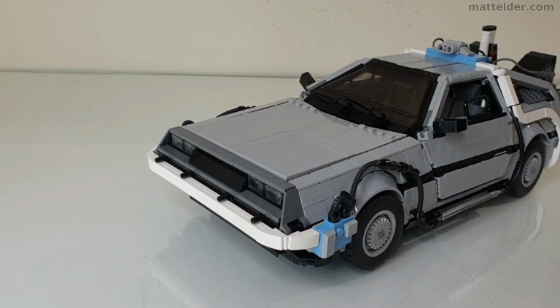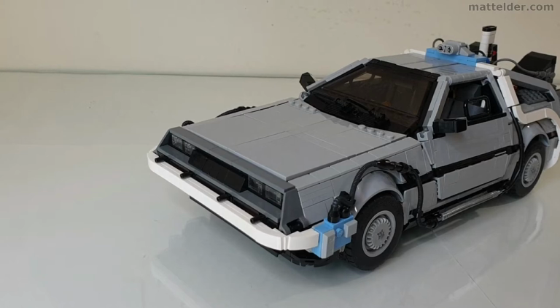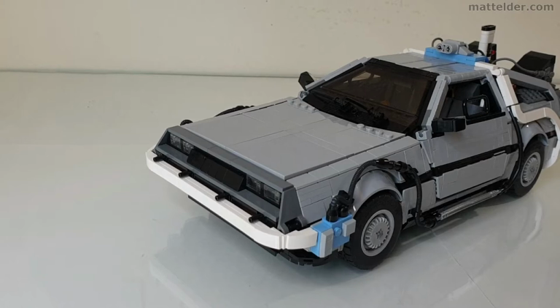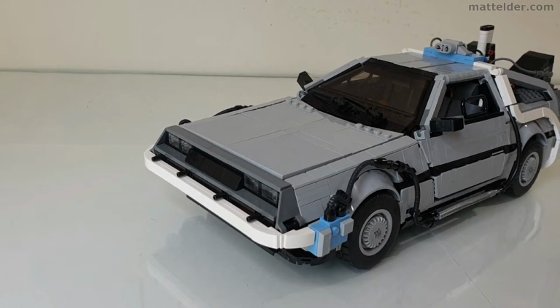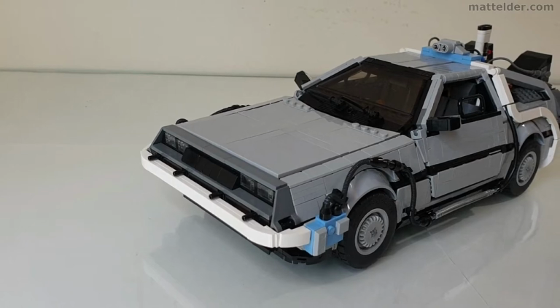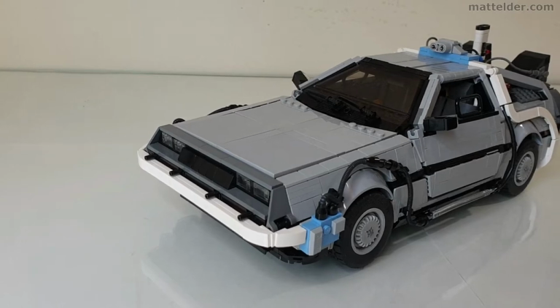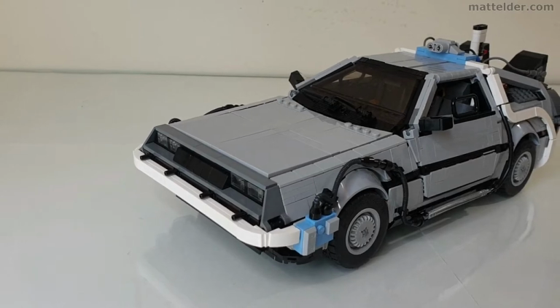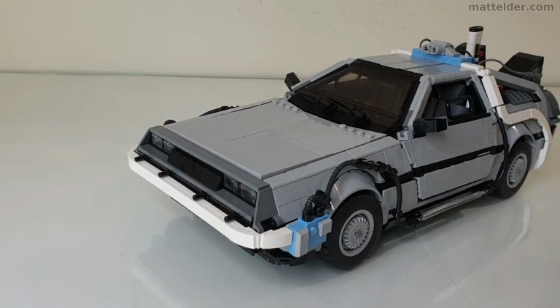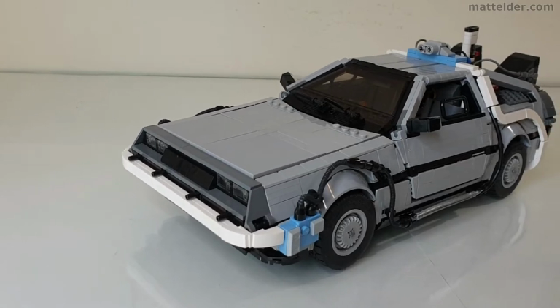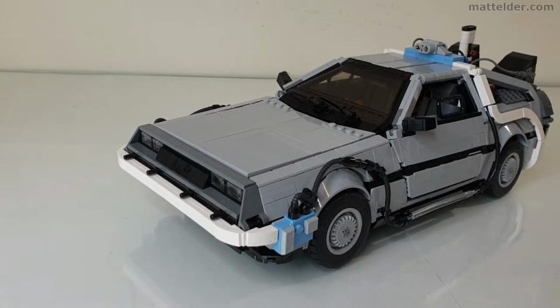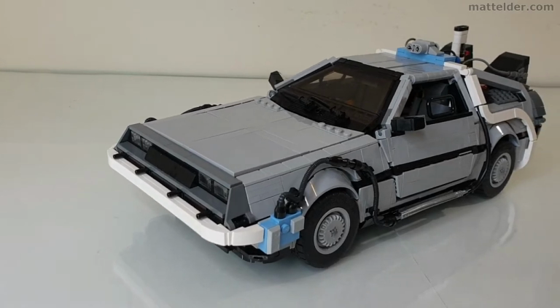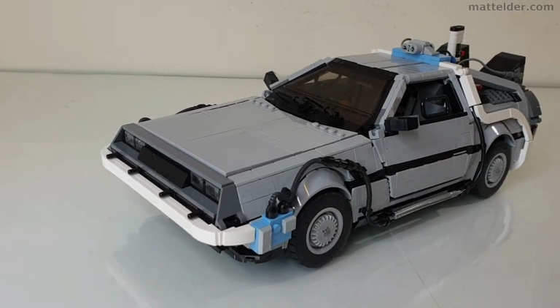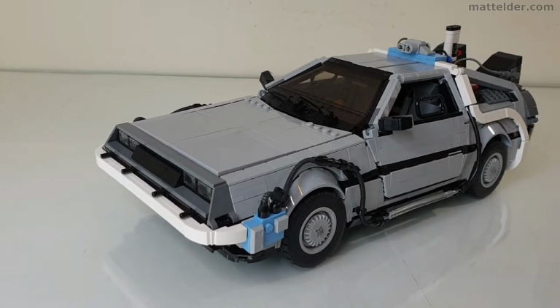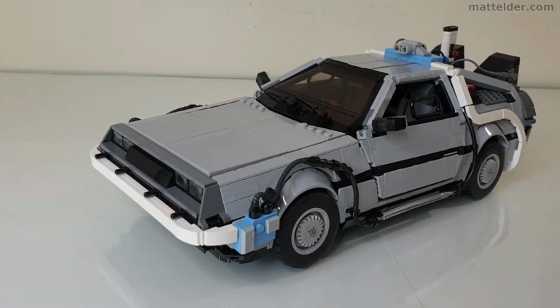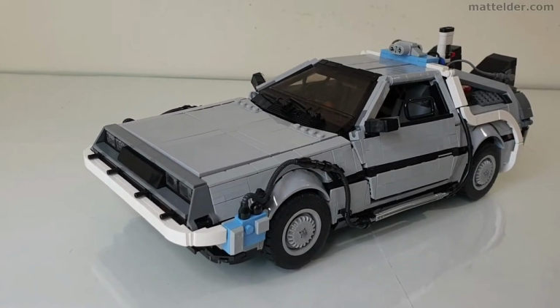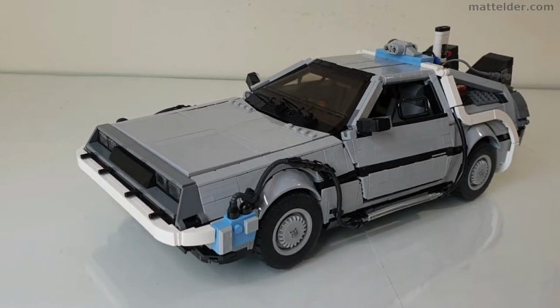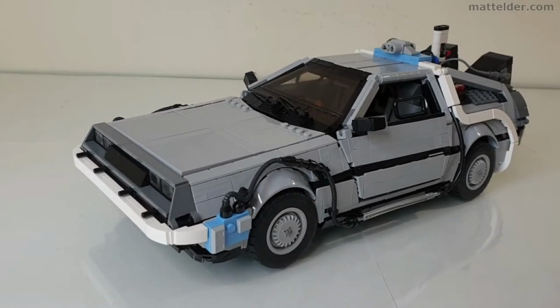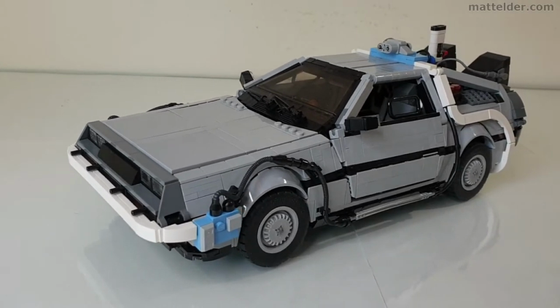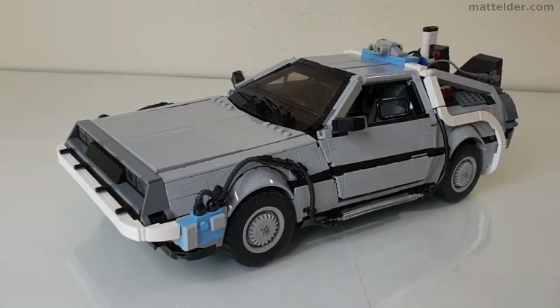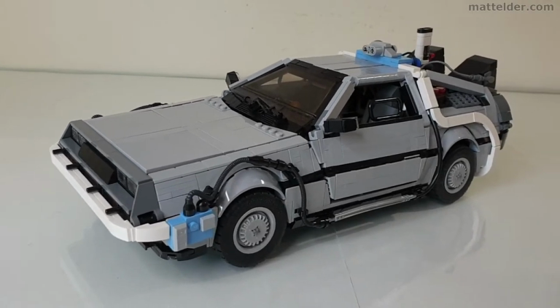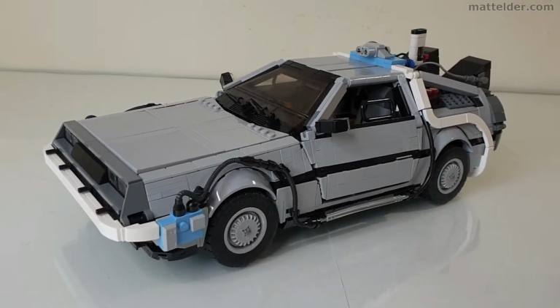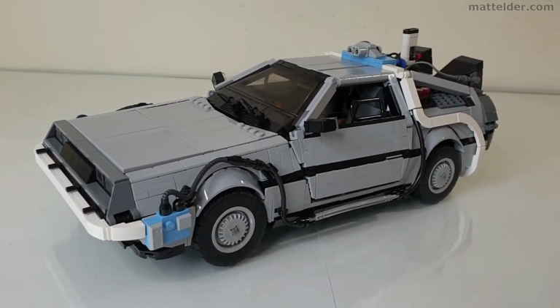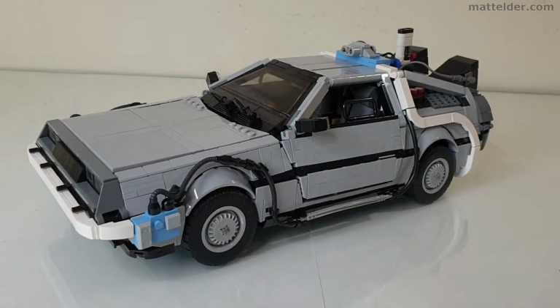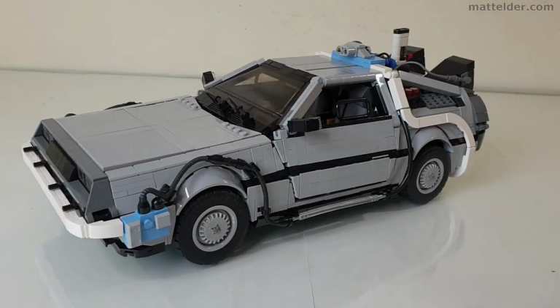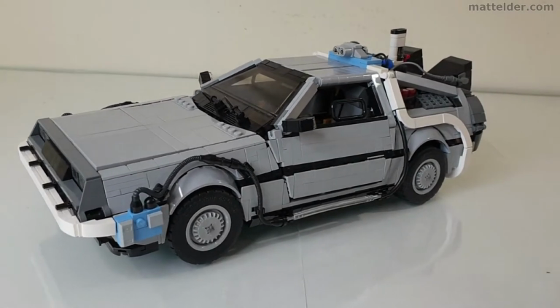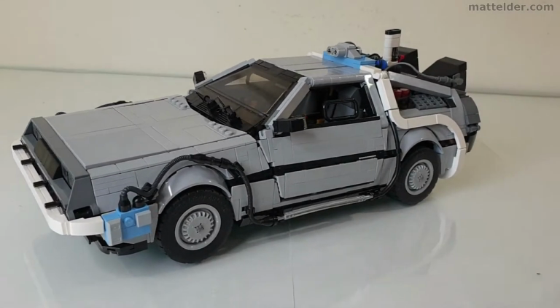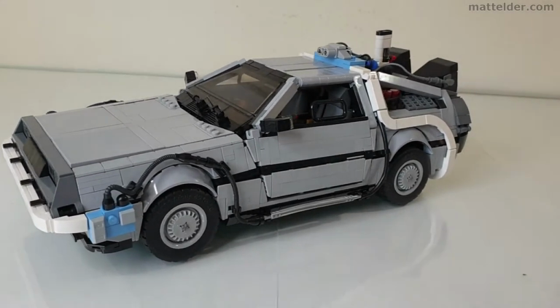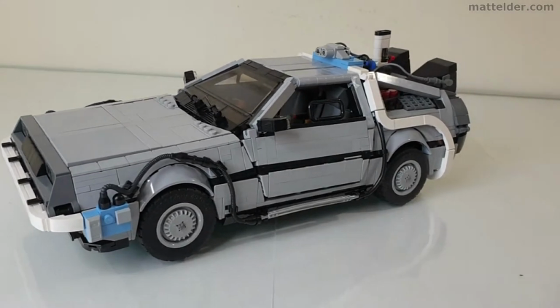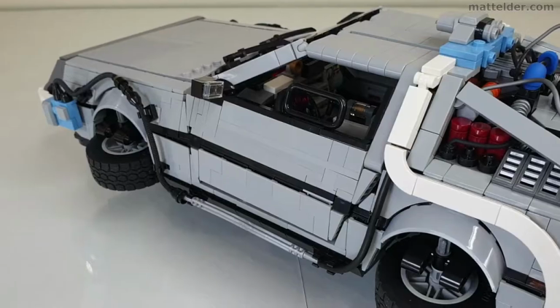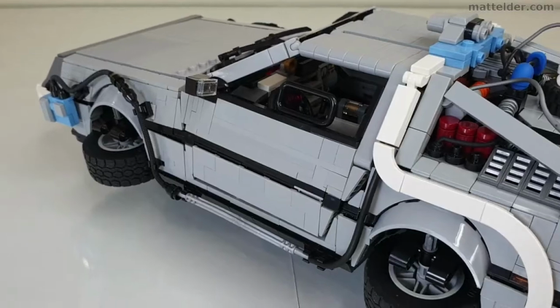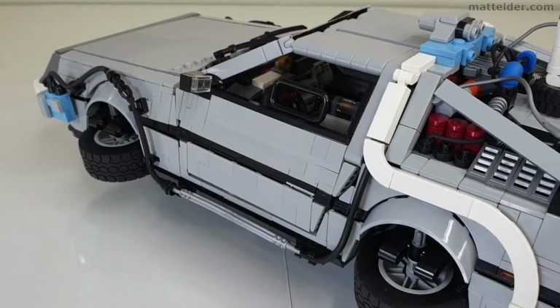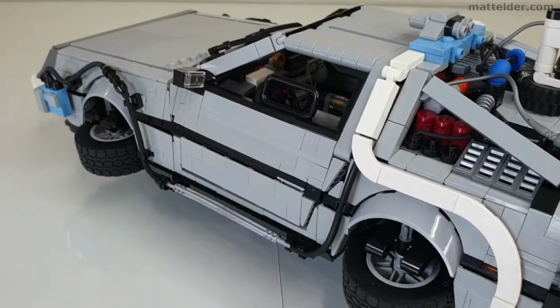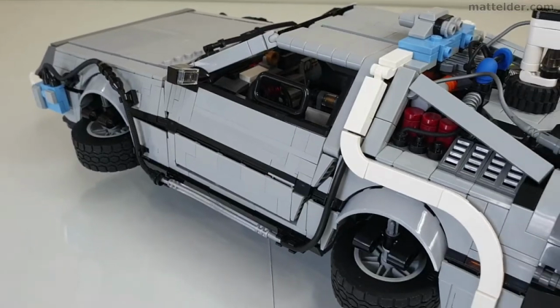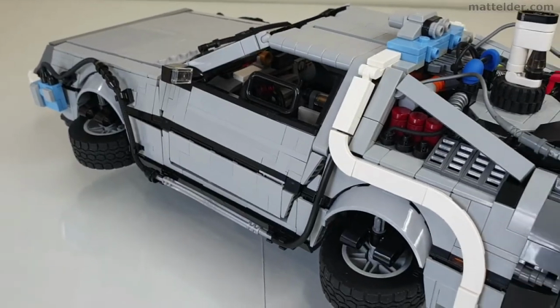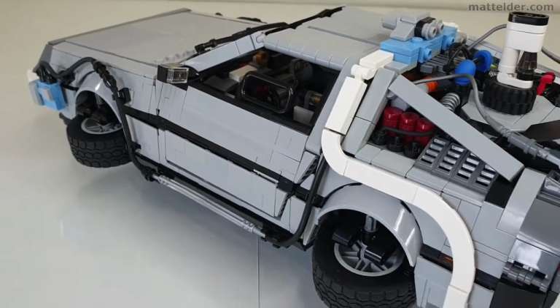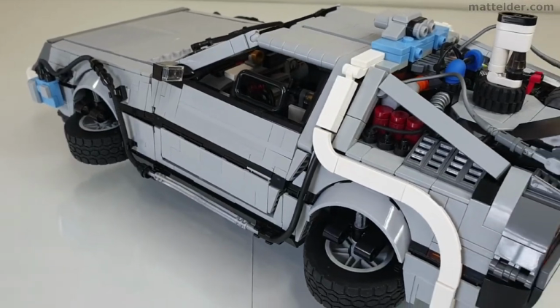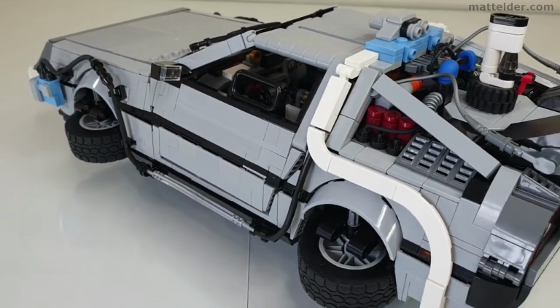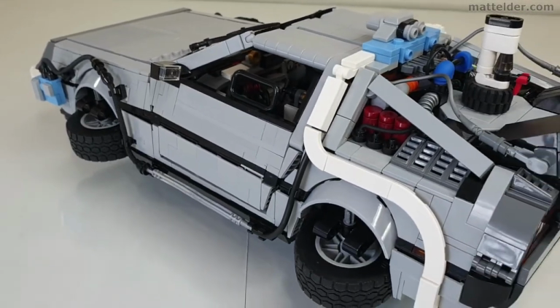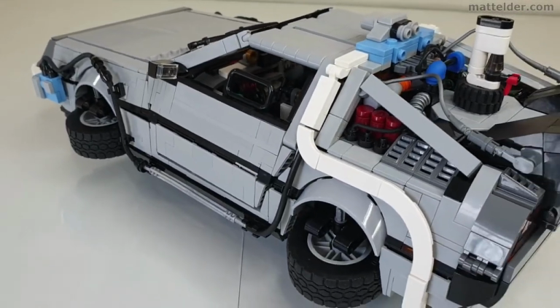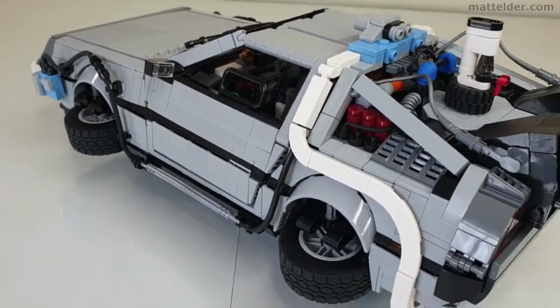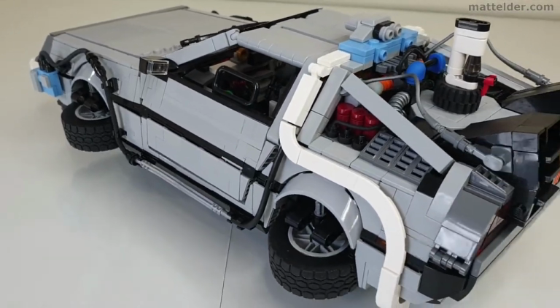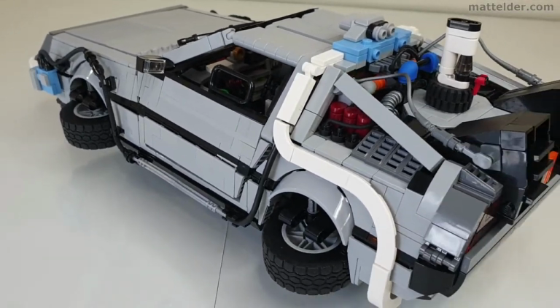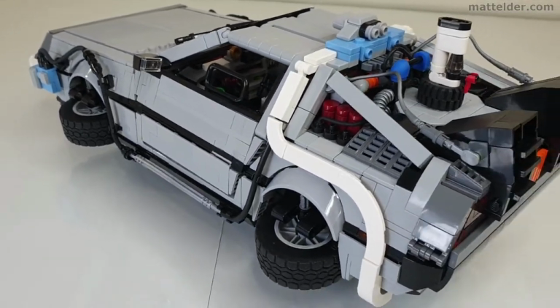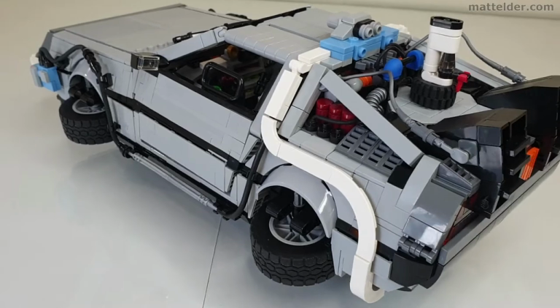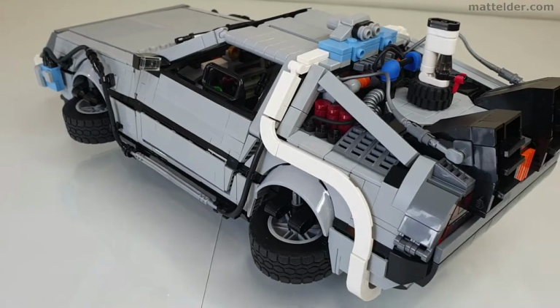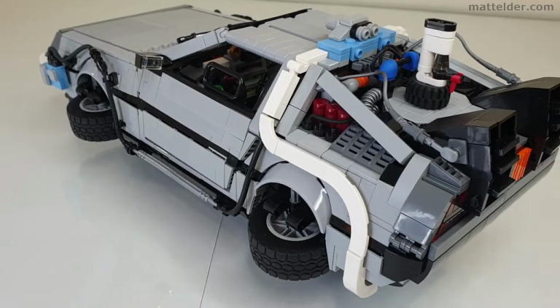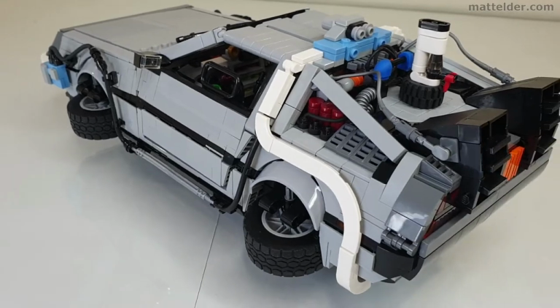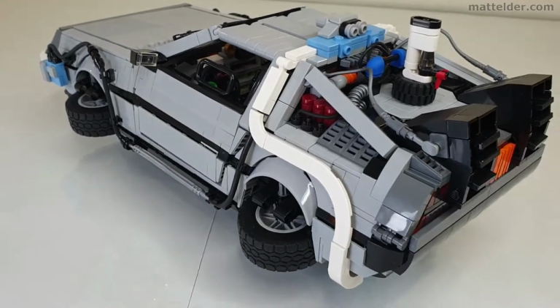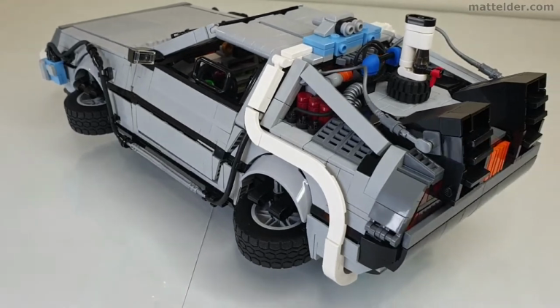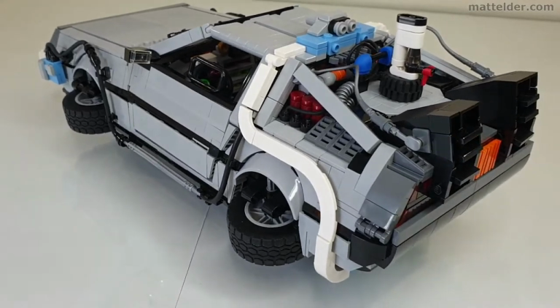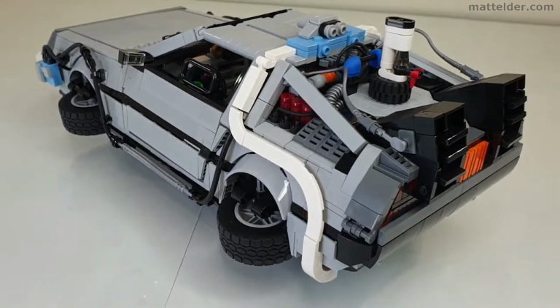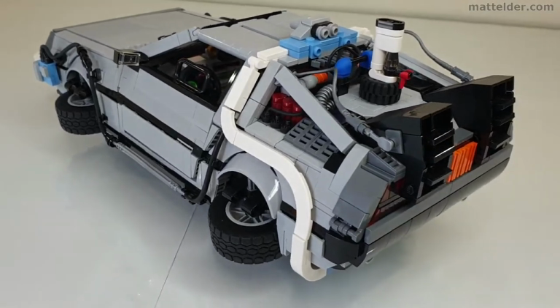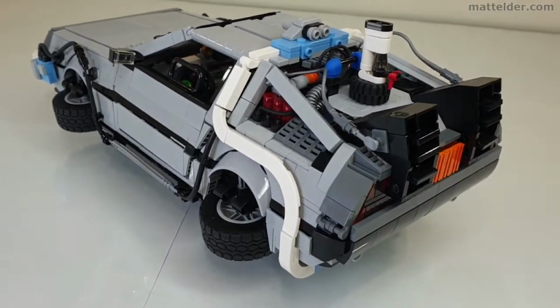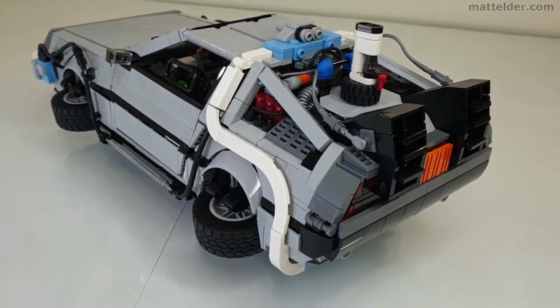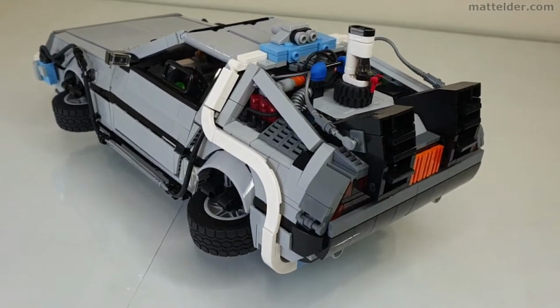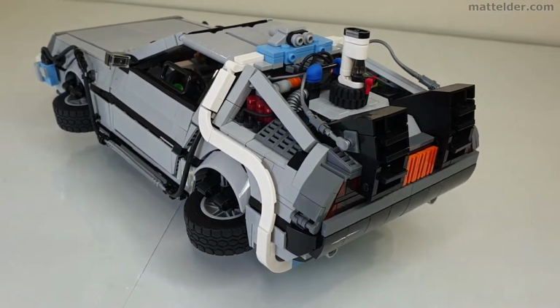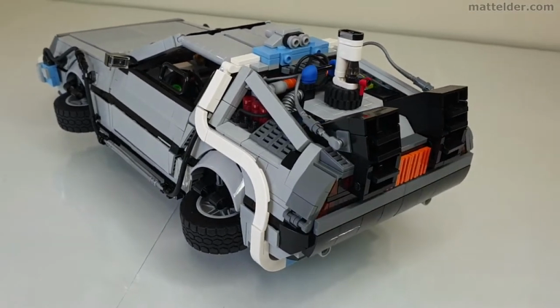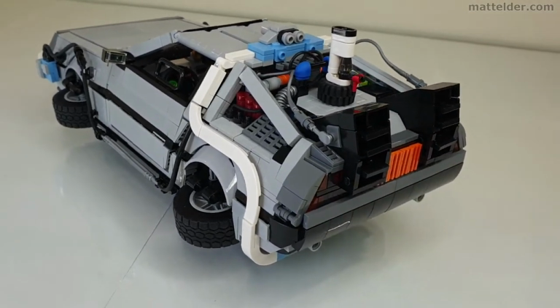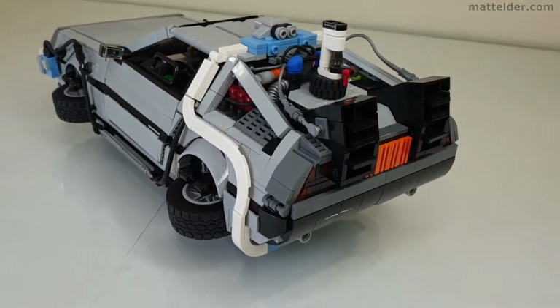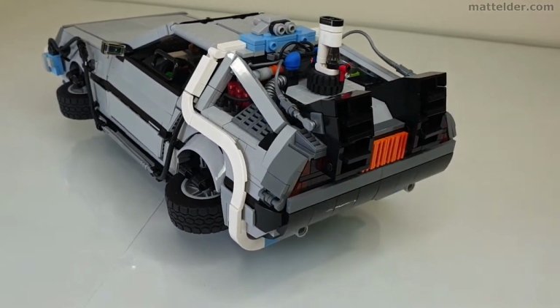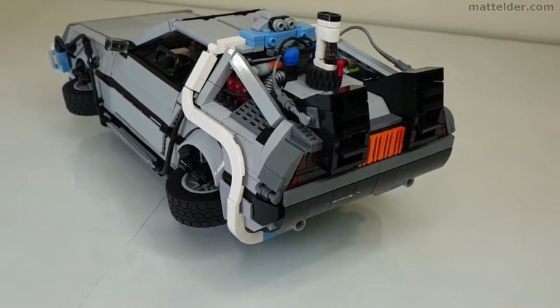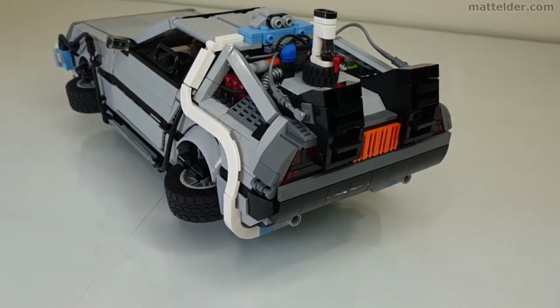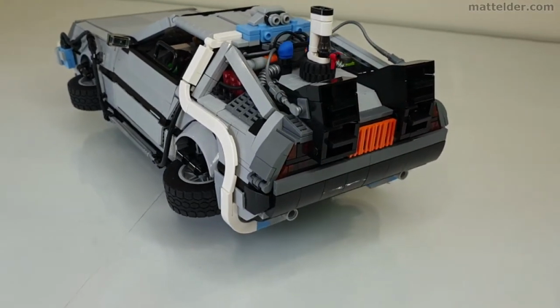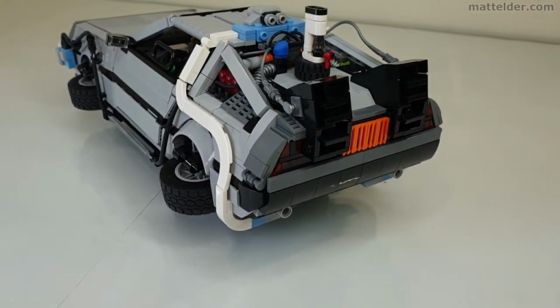G'day everyone, Matt Alder of Family Bricks here. In this video we are going to review this custom Lego UCS DeLorean time machine from the Back to the Future movies.